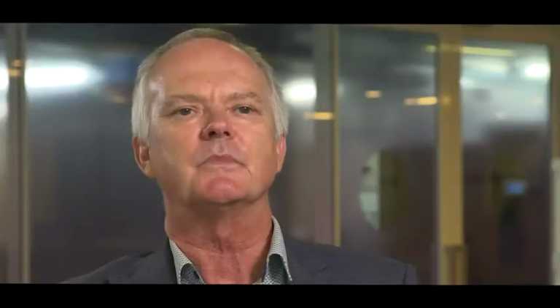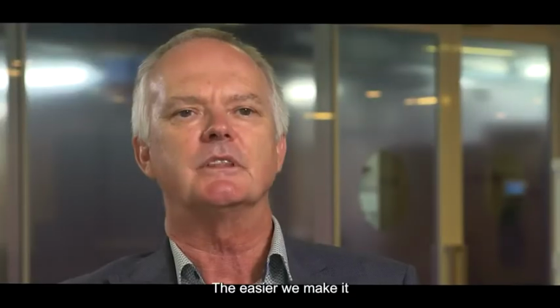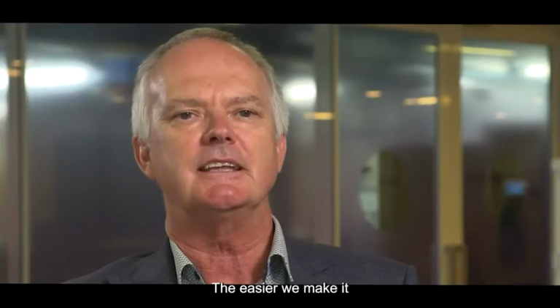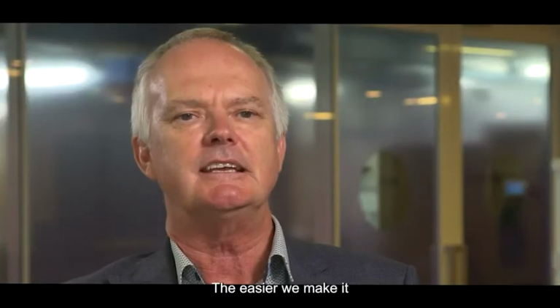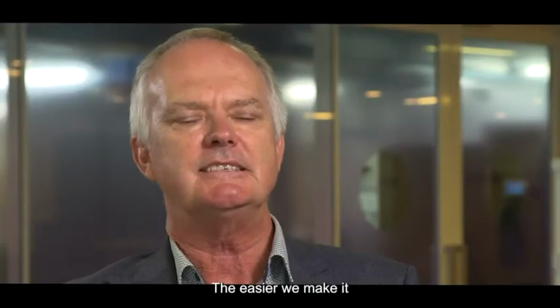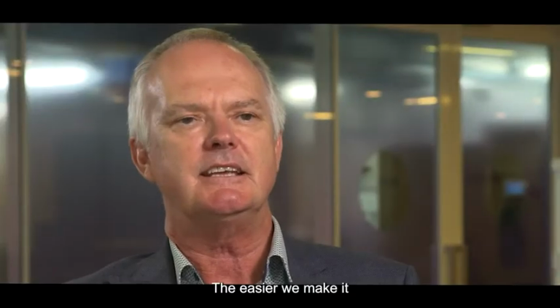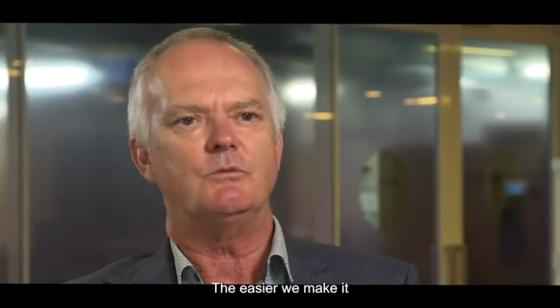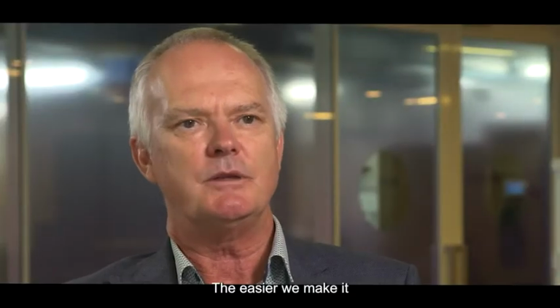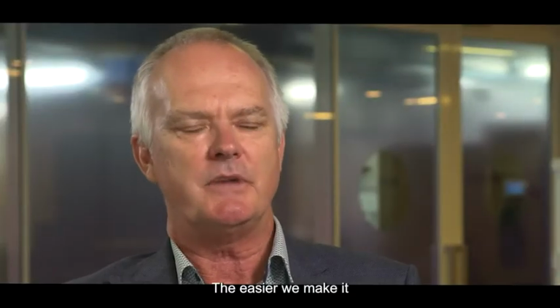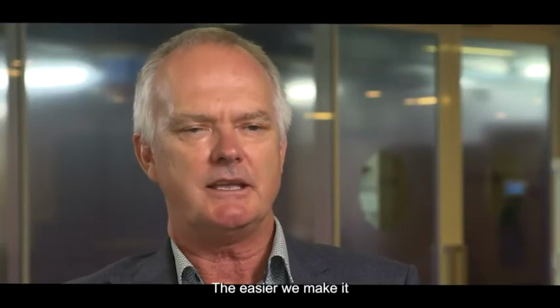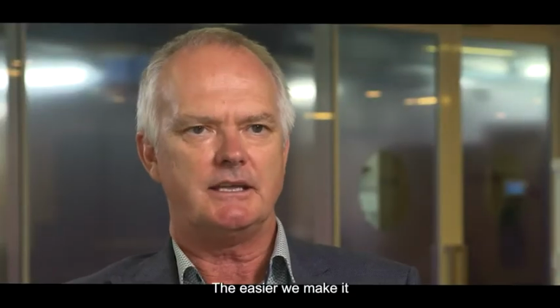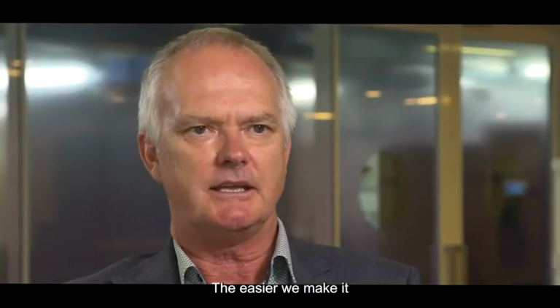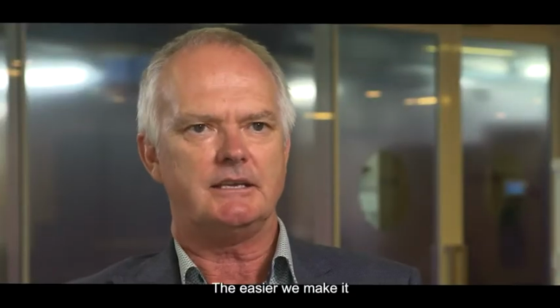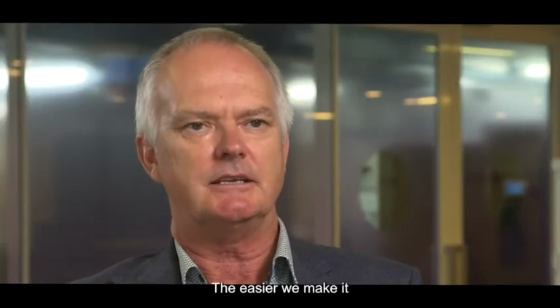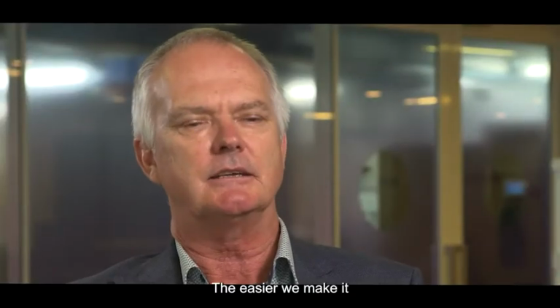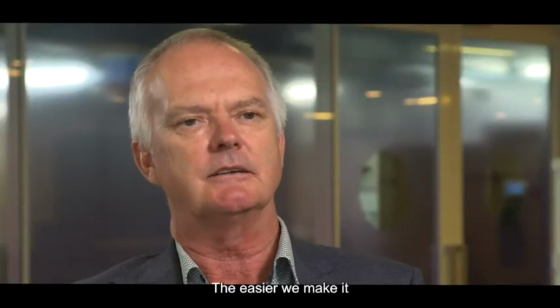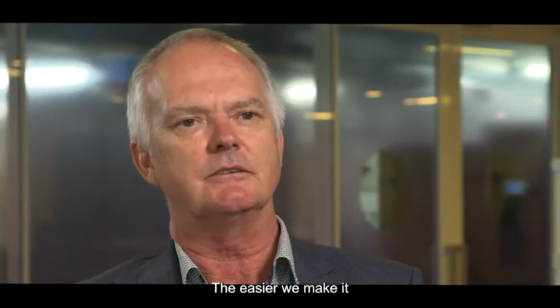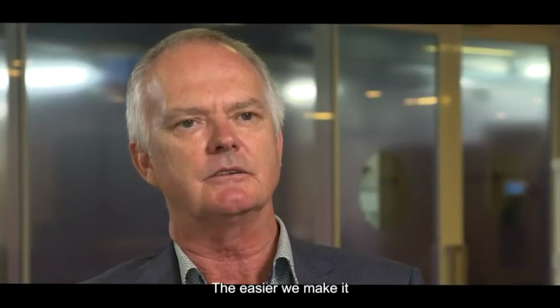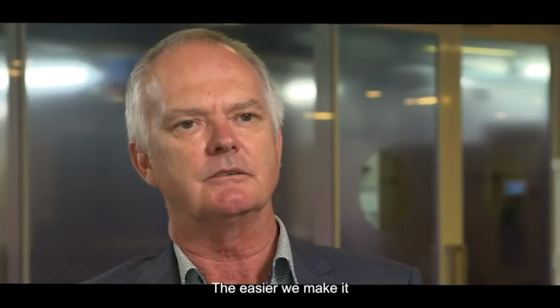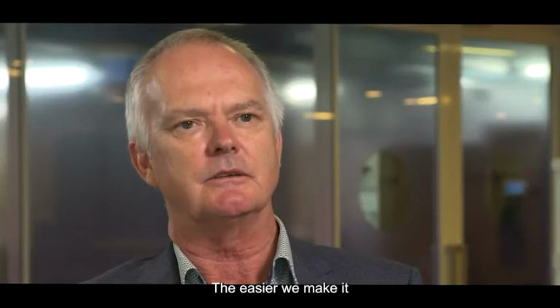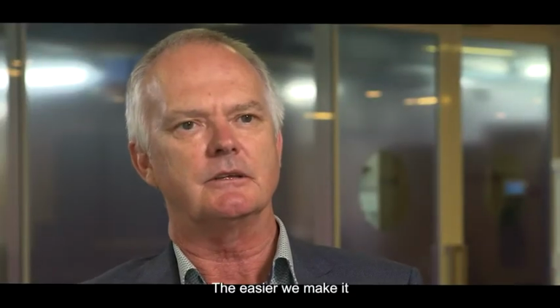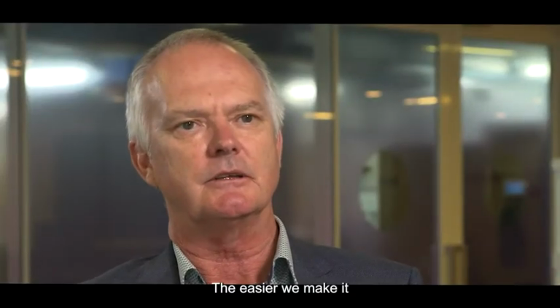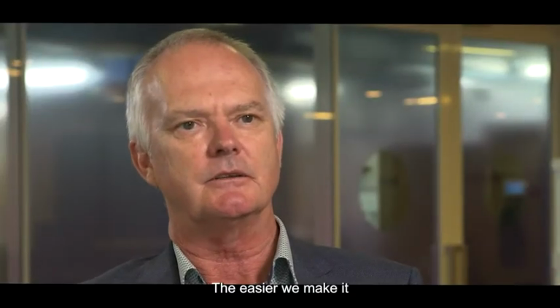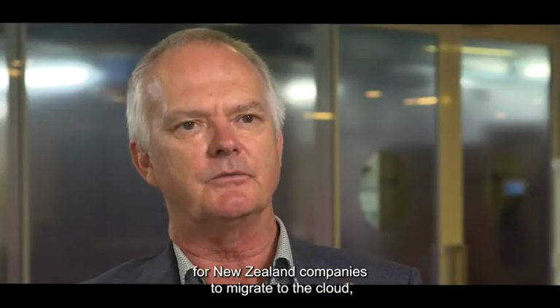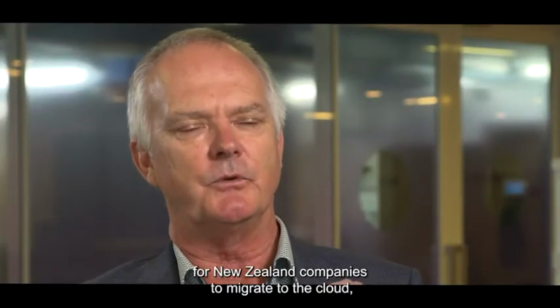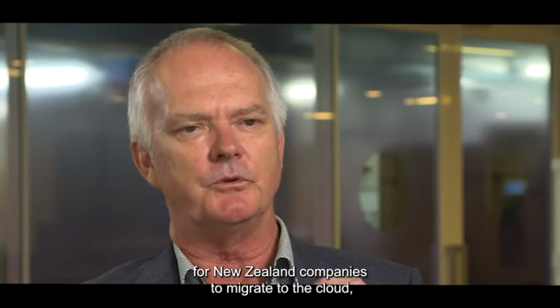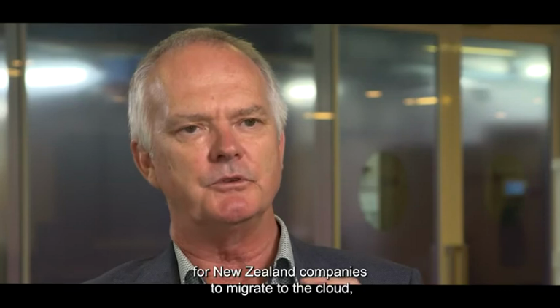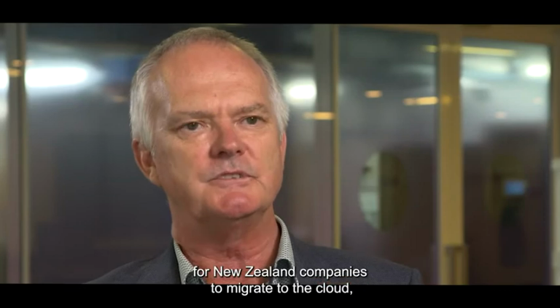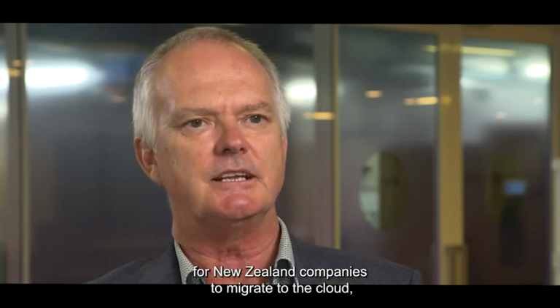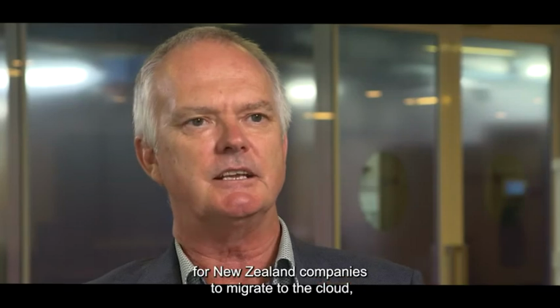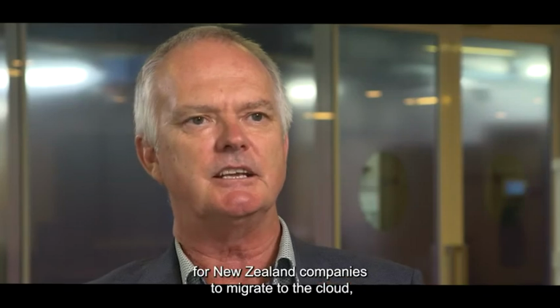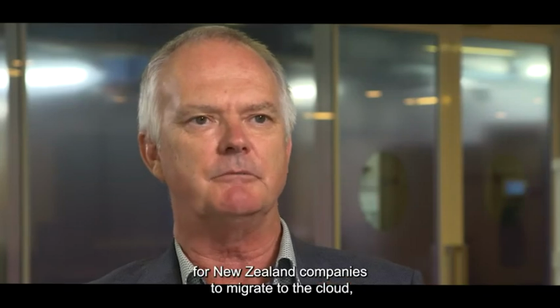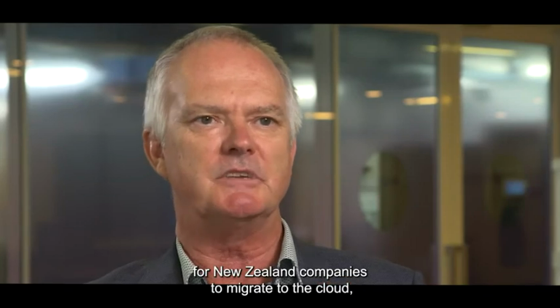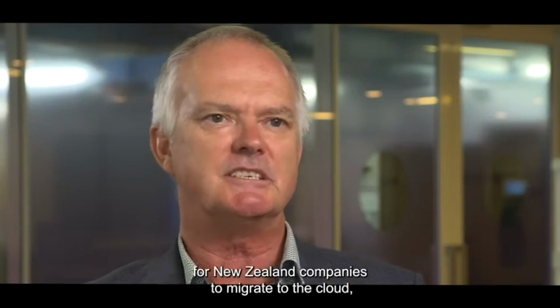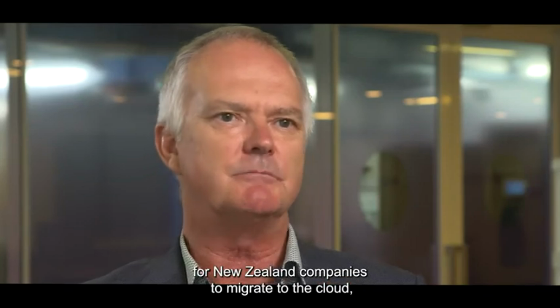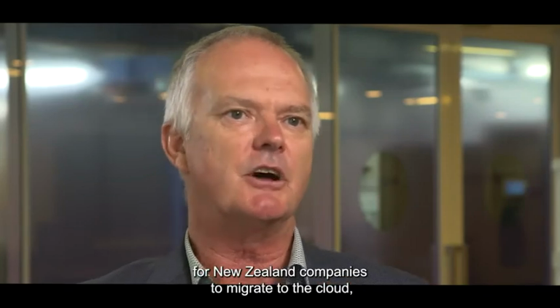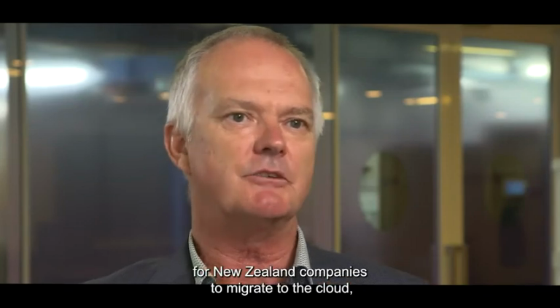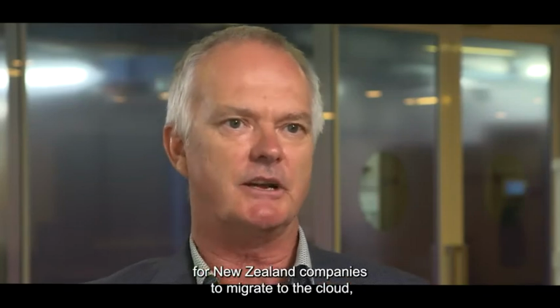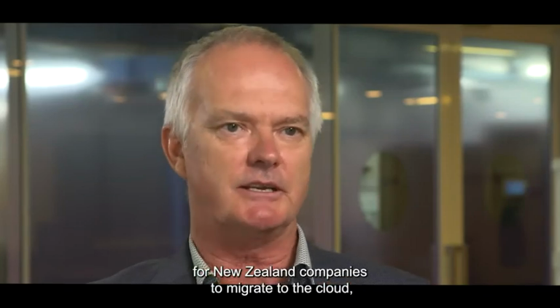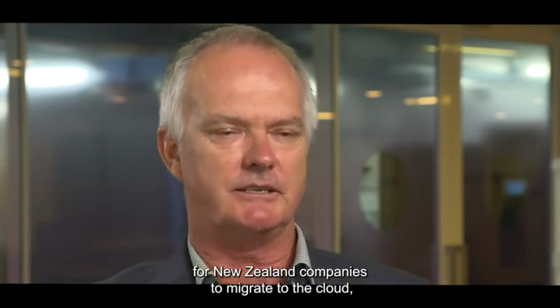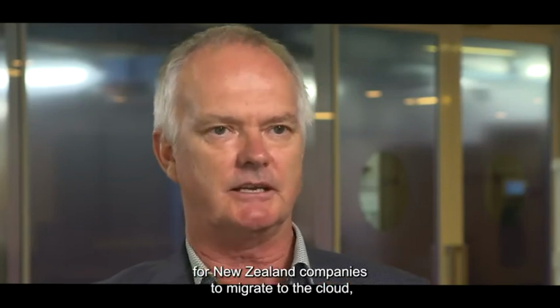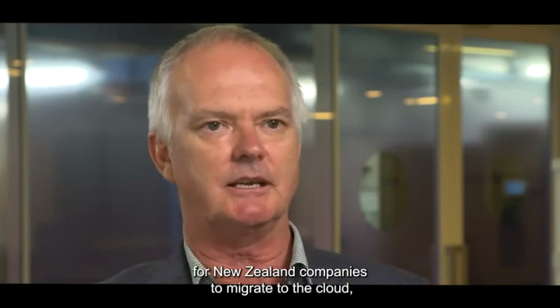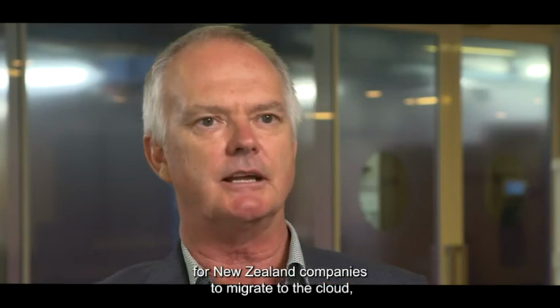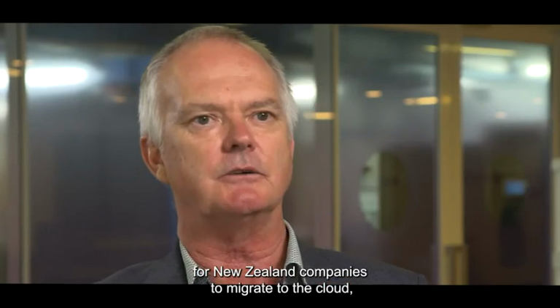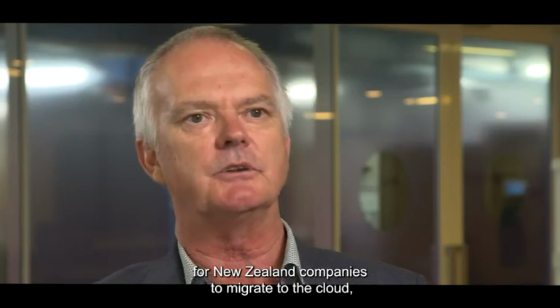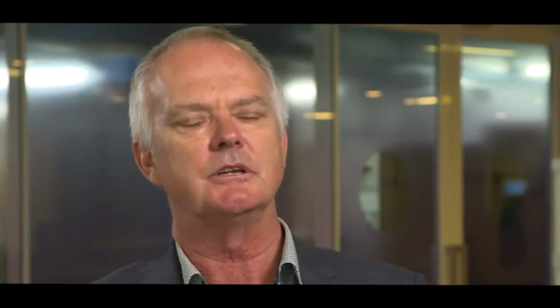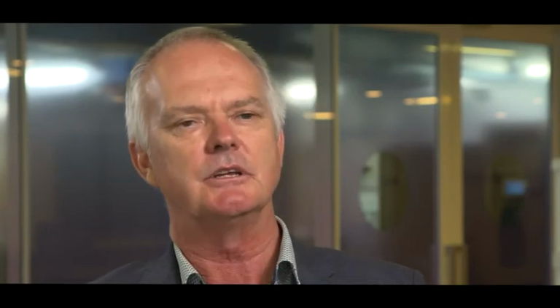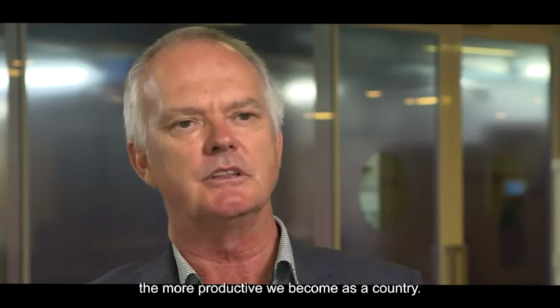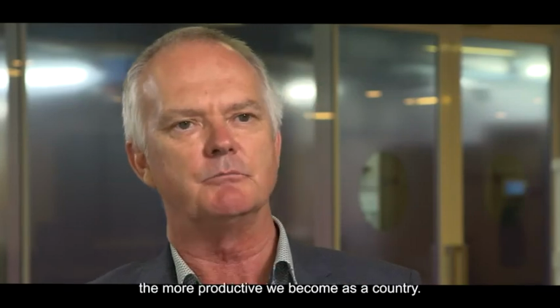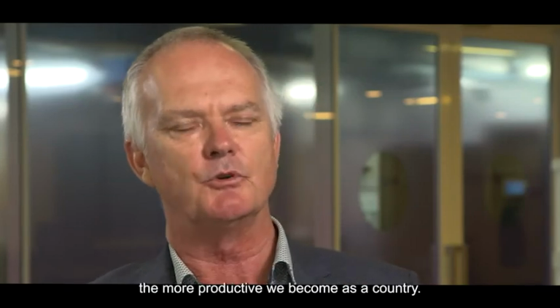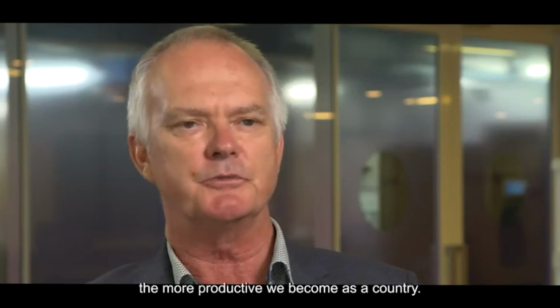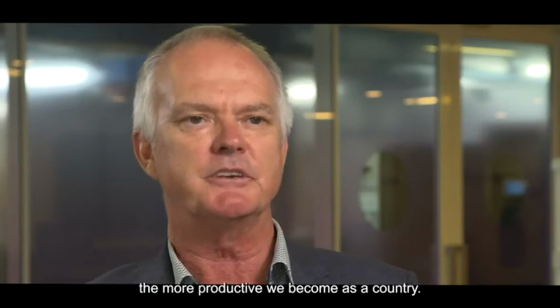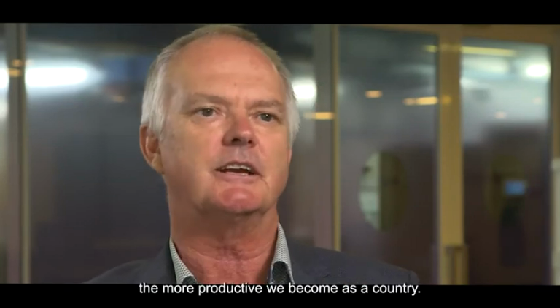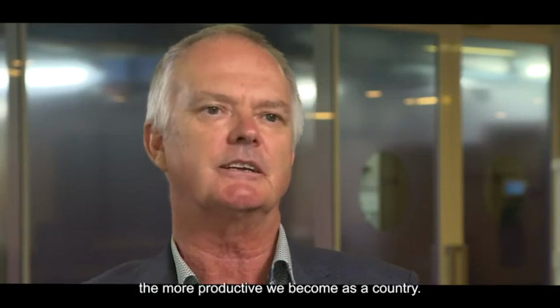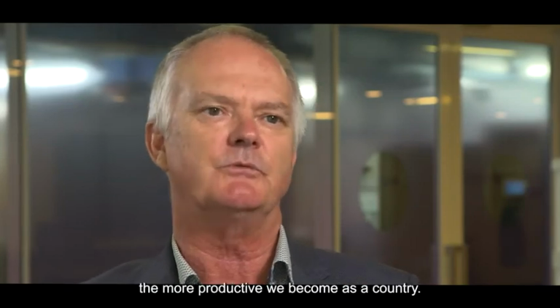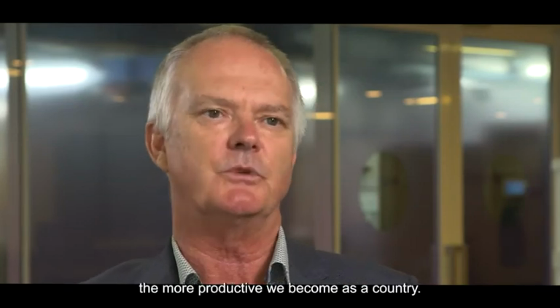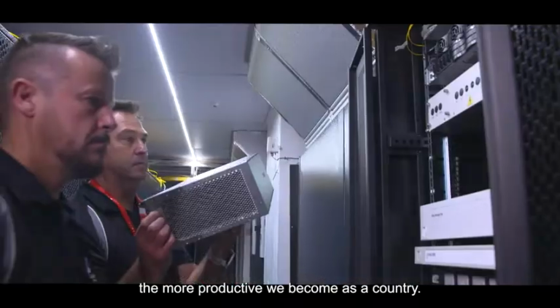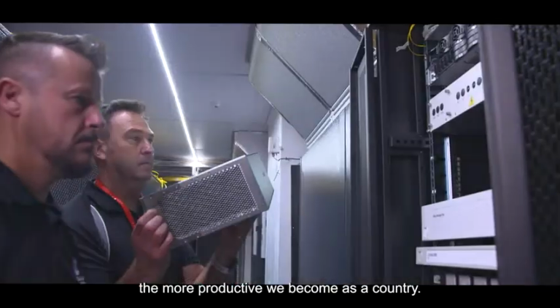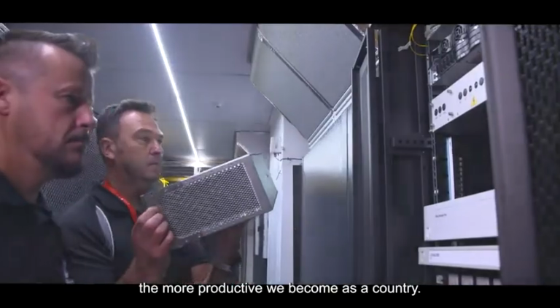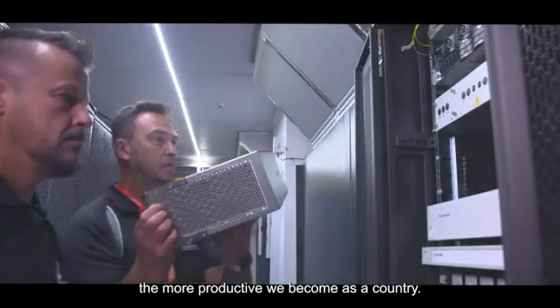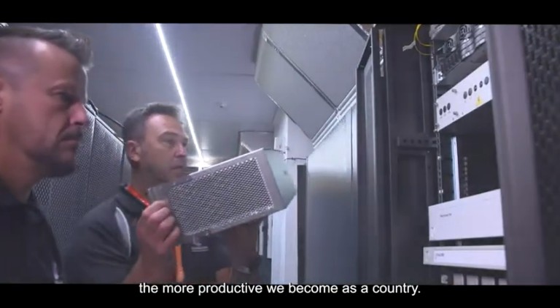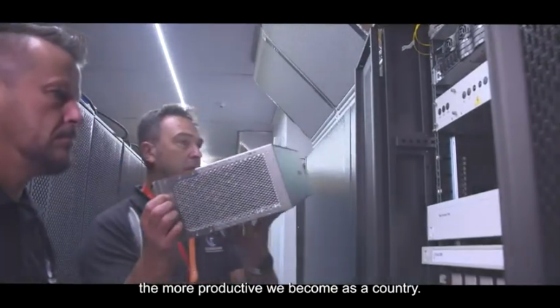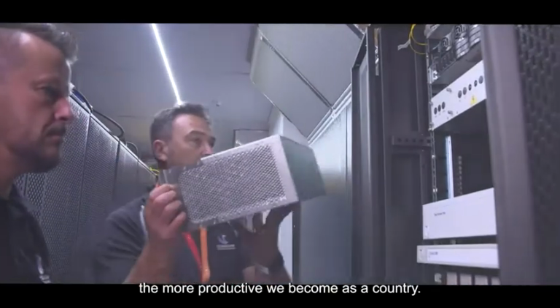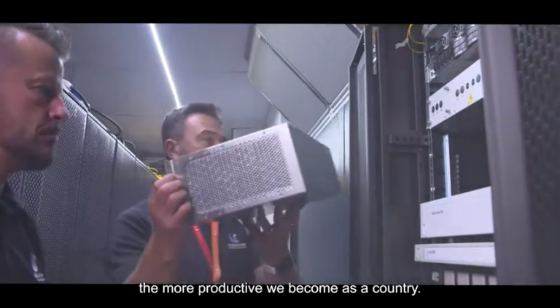The easier we make it for New Zealand companies to migrate to the cloud, the more productive we become as a country.